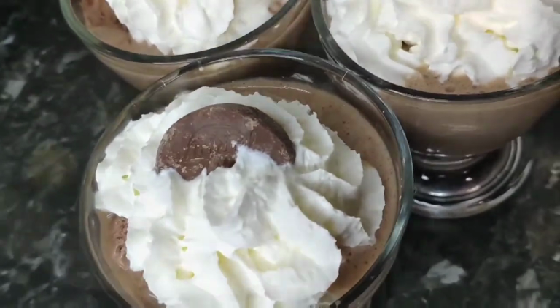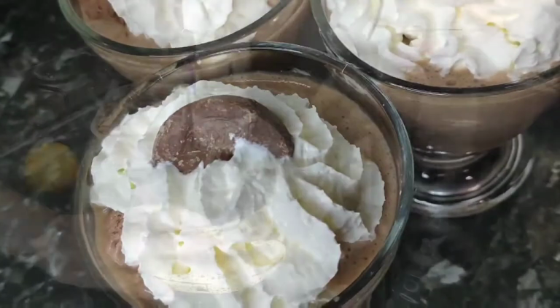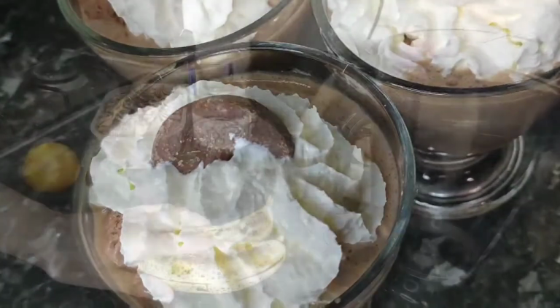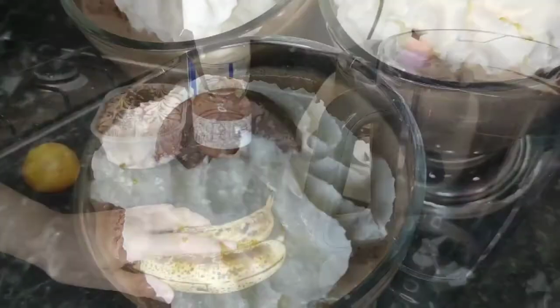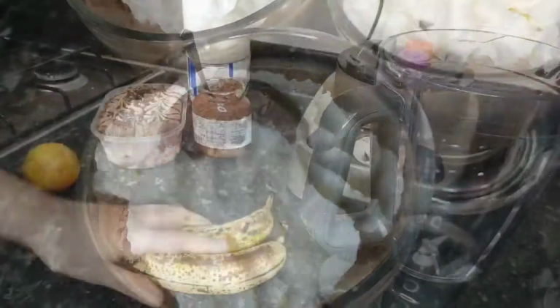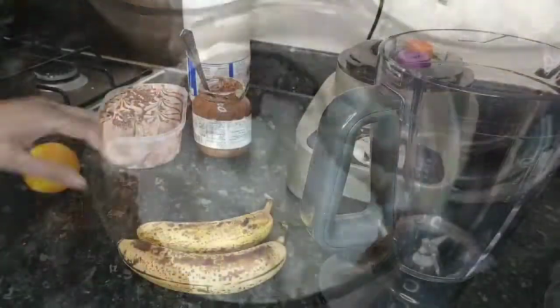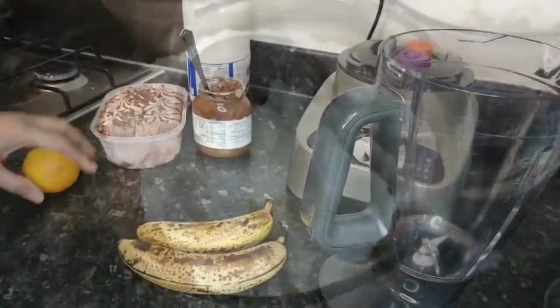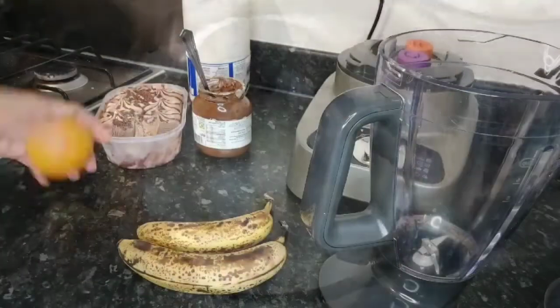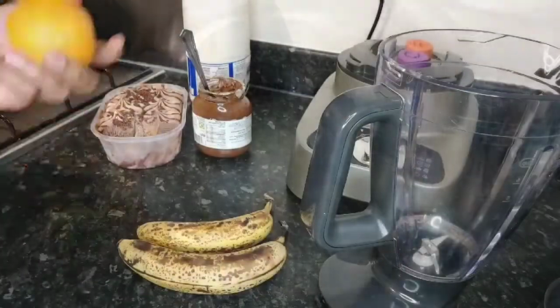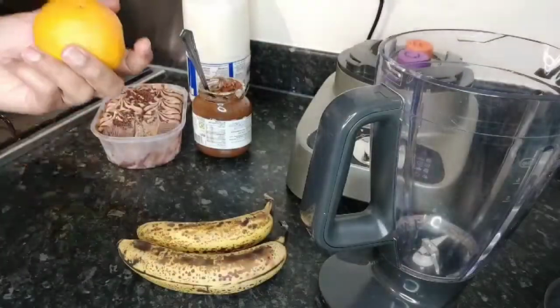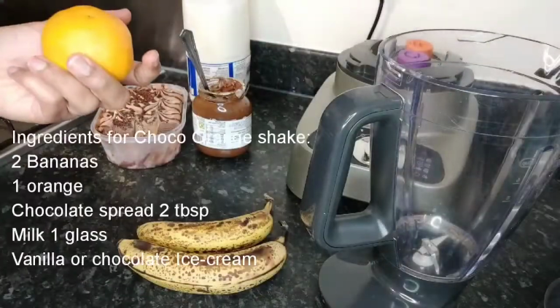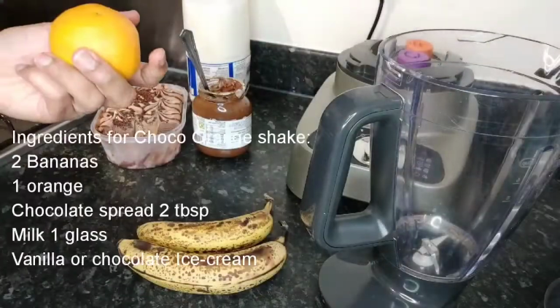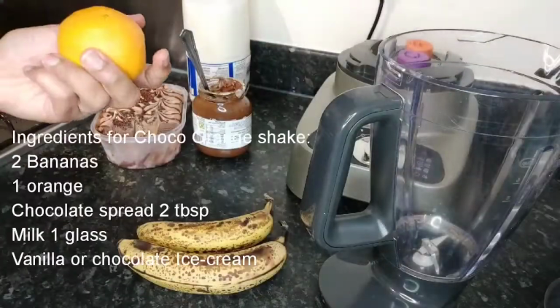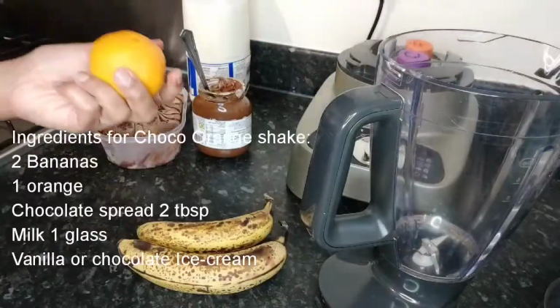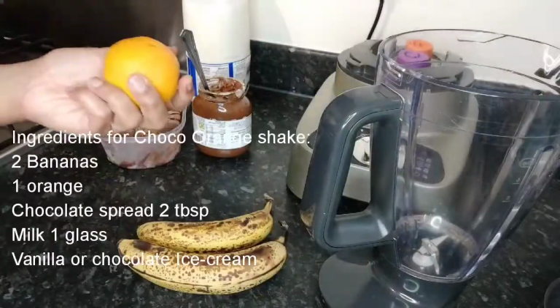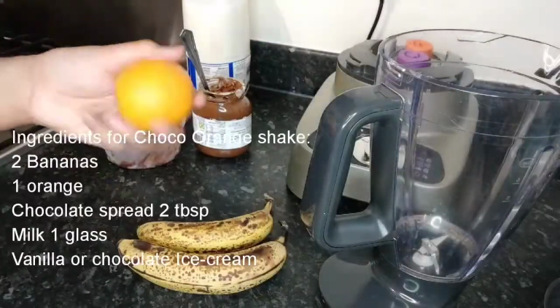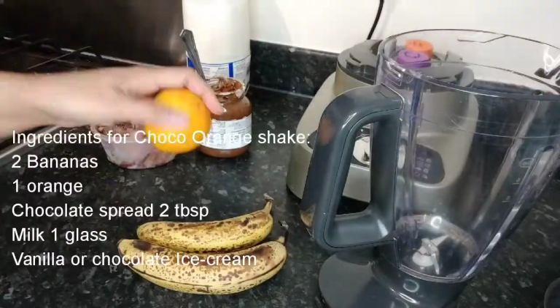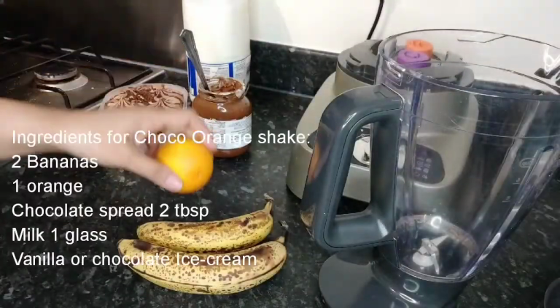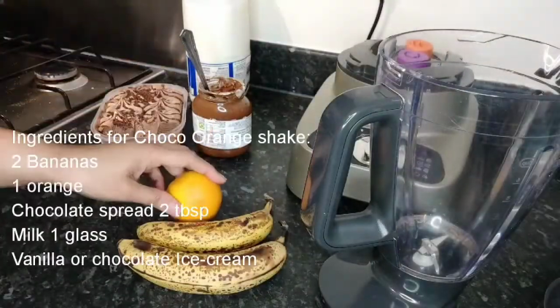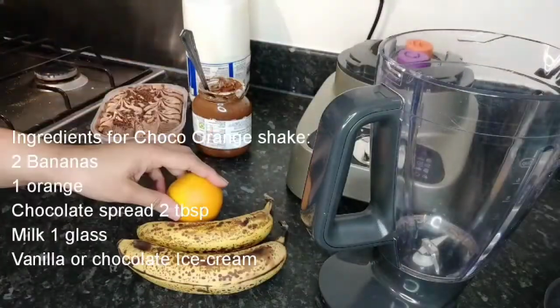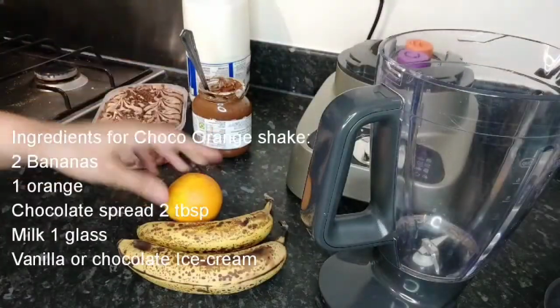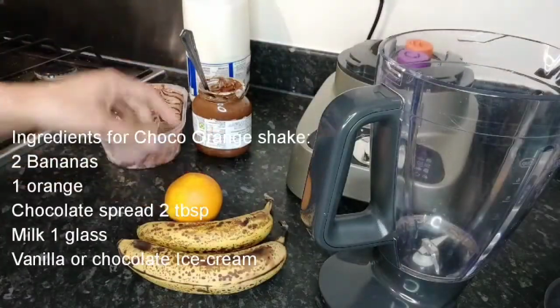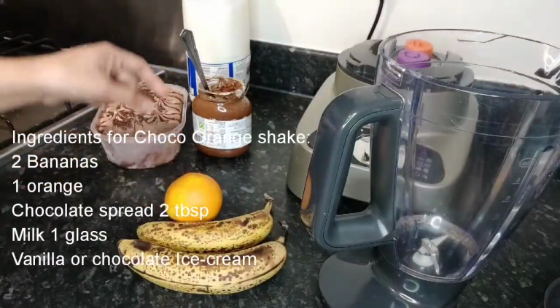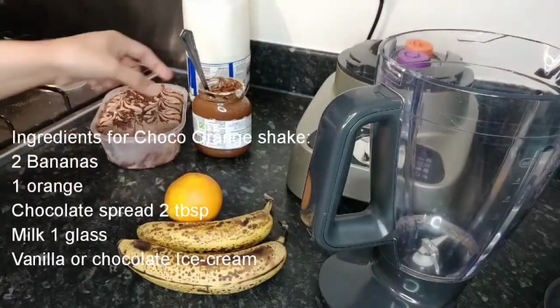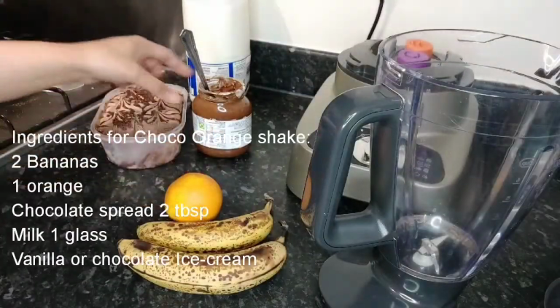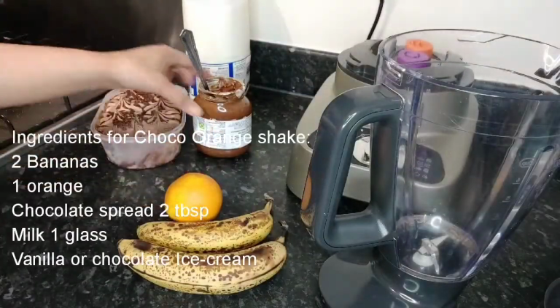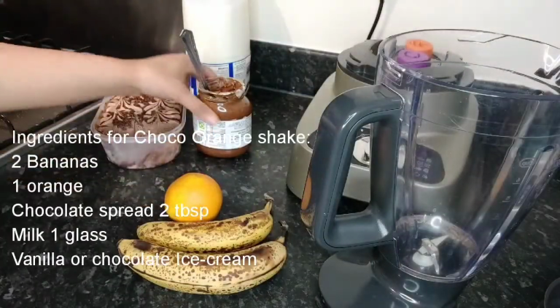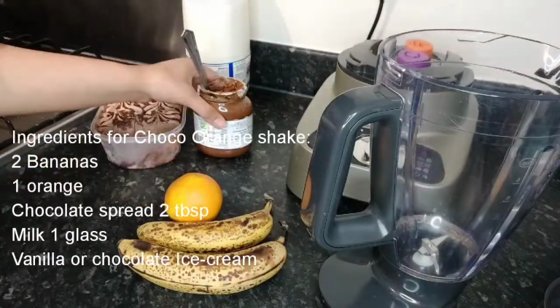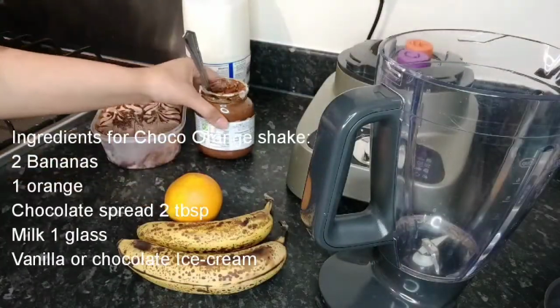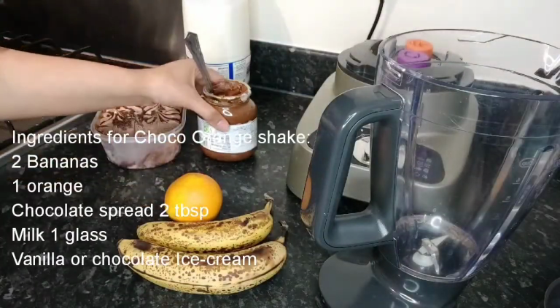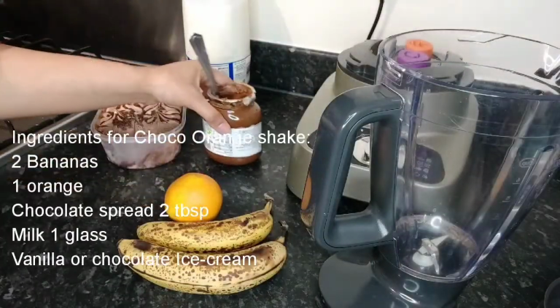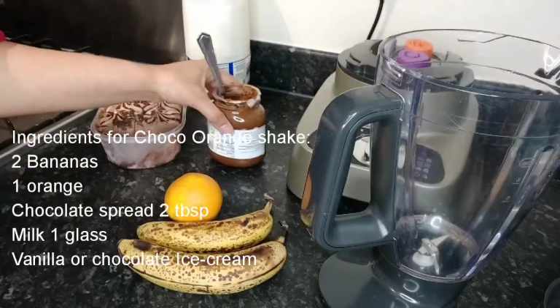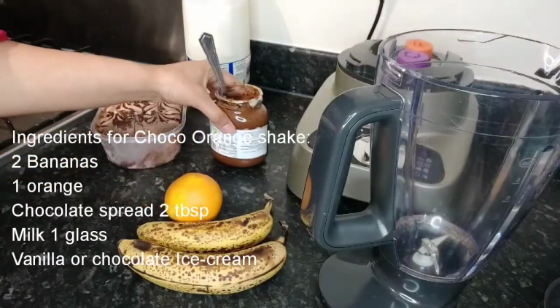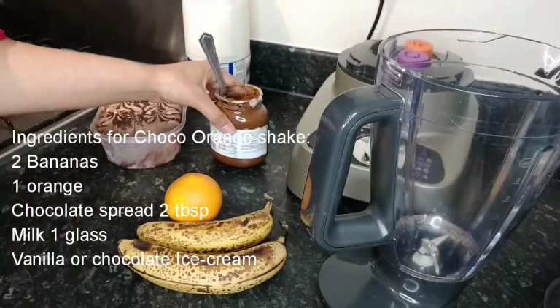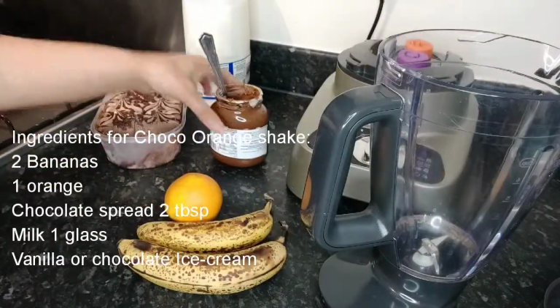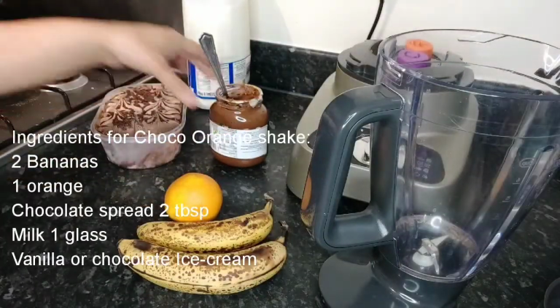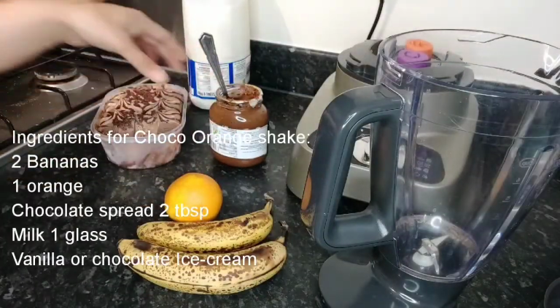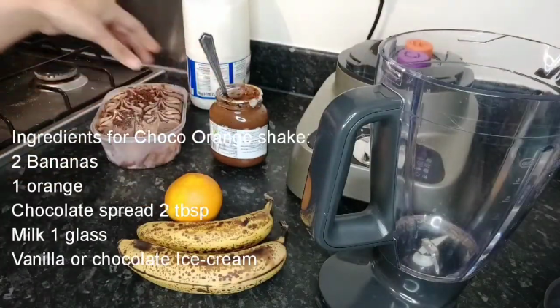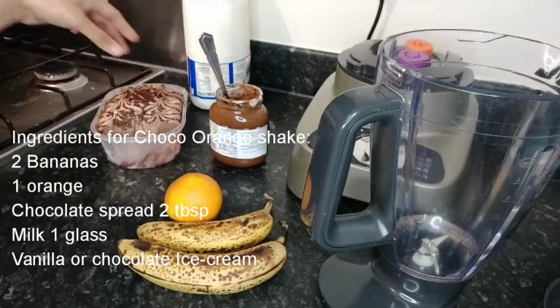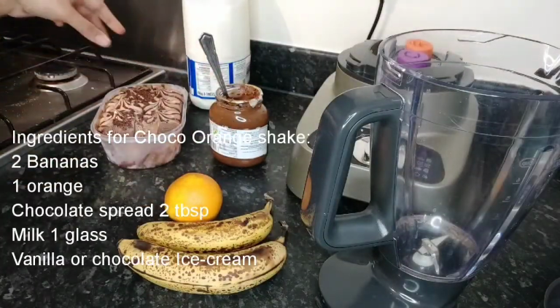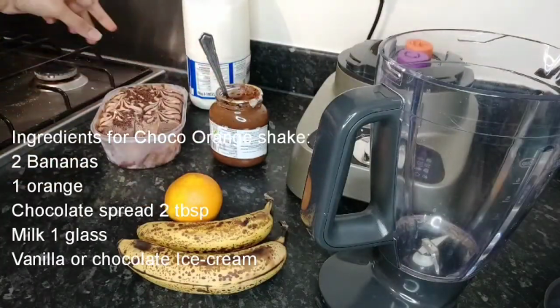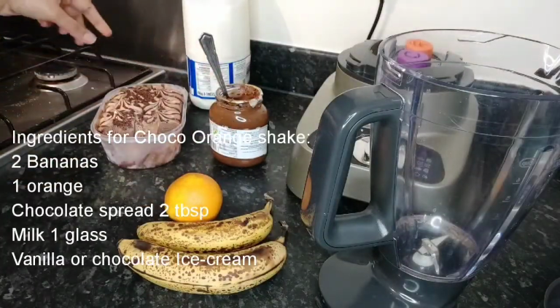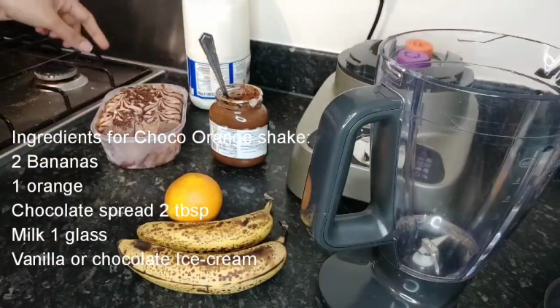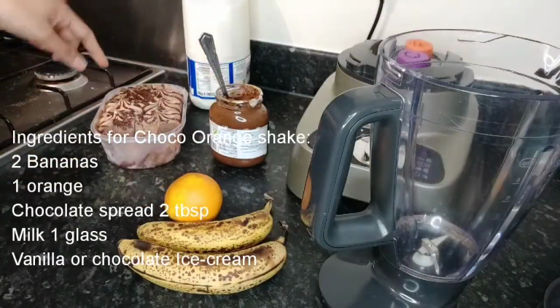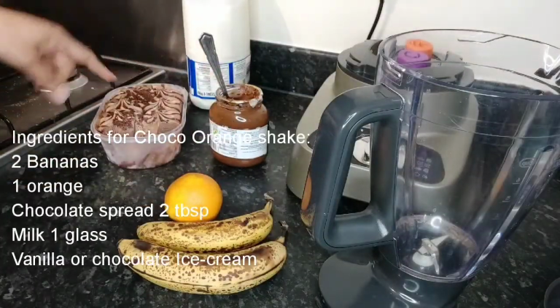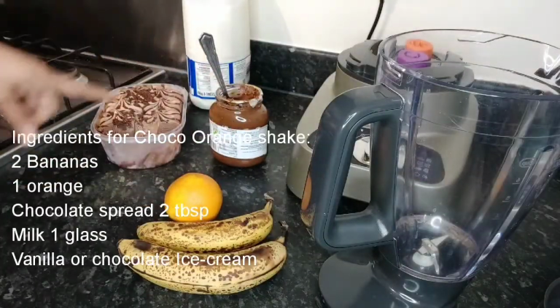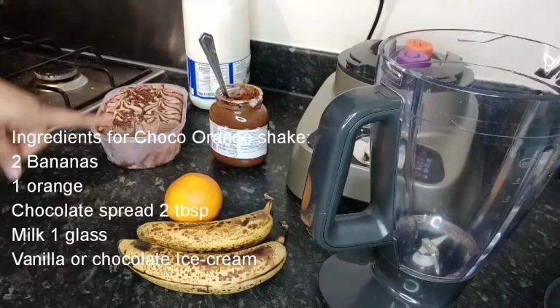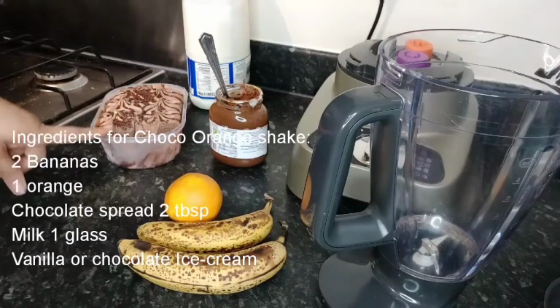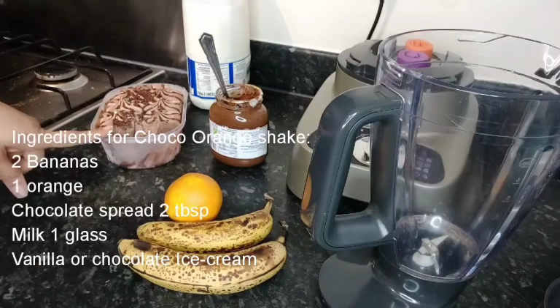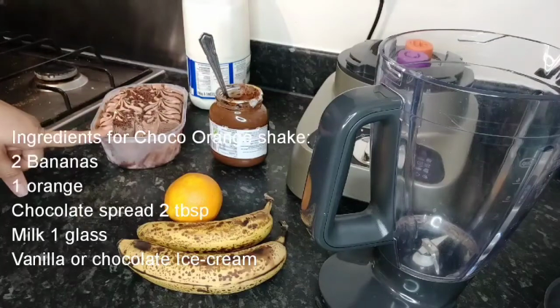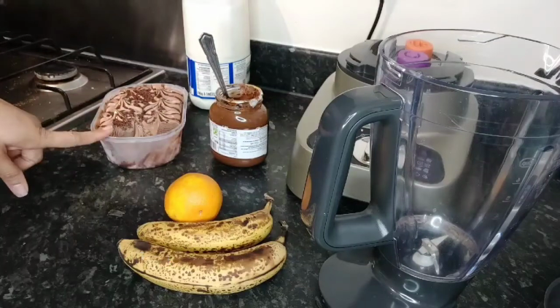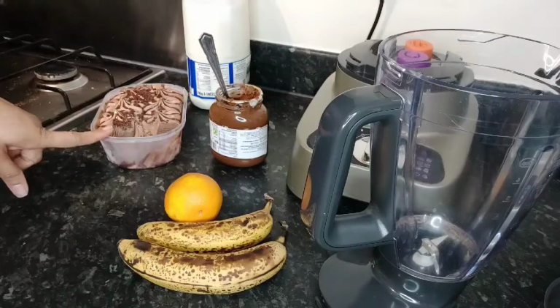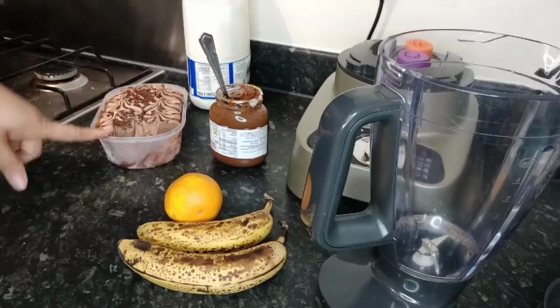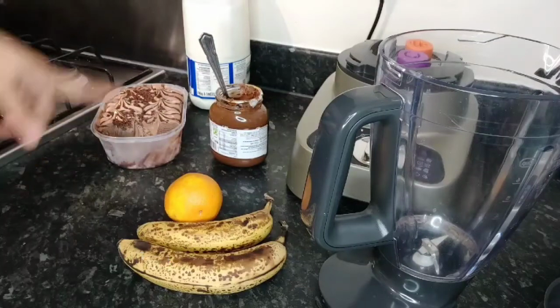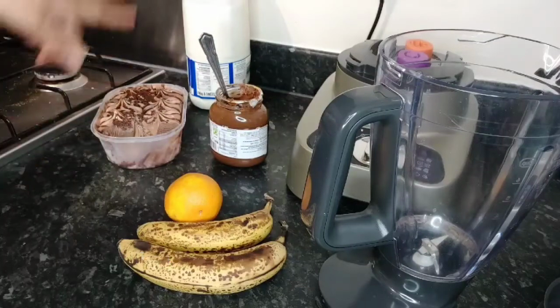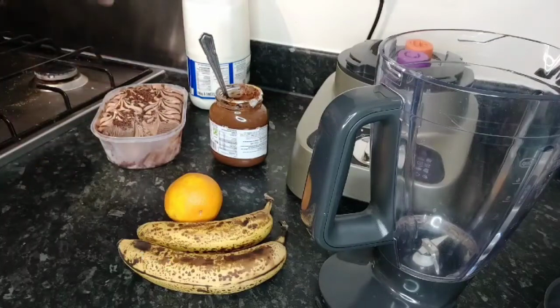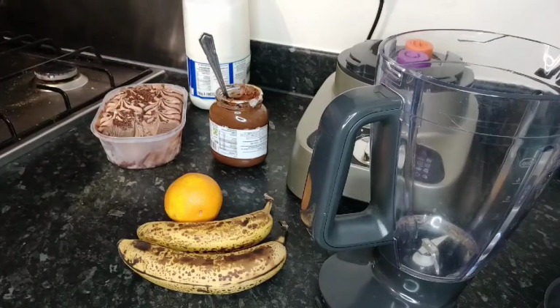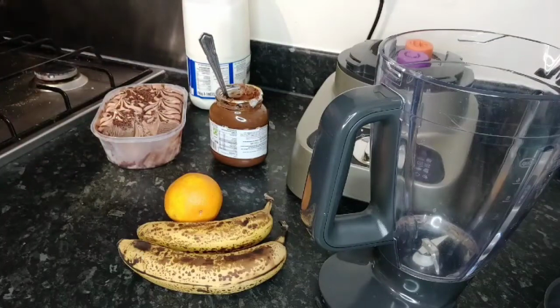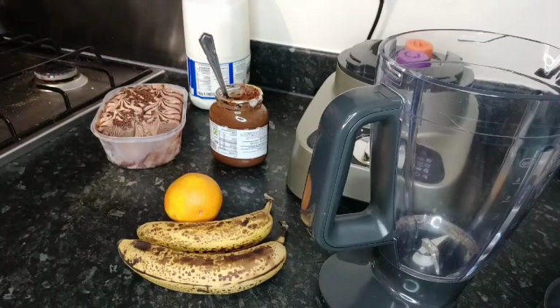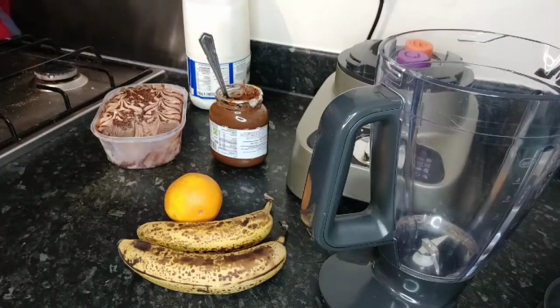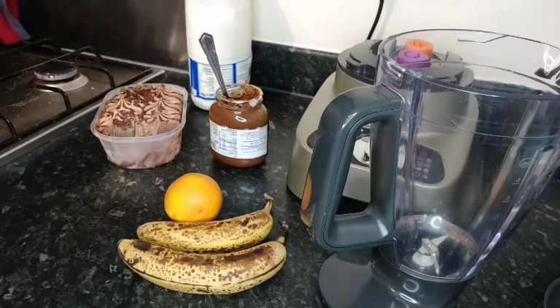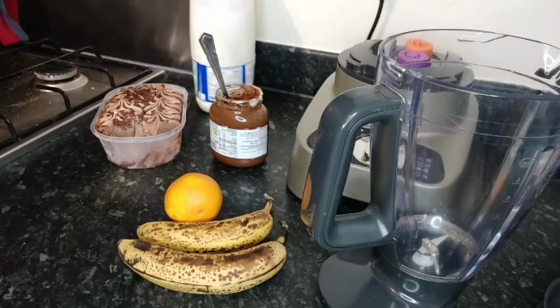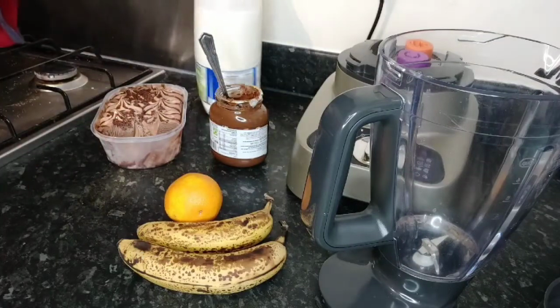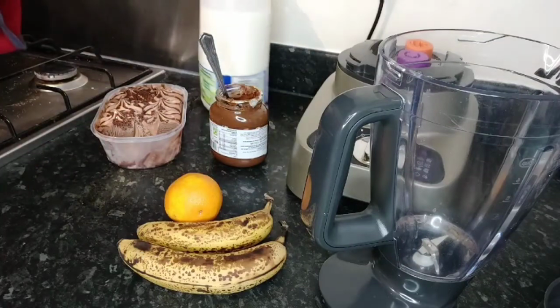For a chocolate orange shake we need orange bananas, chocolate spread, ice cream and milk.